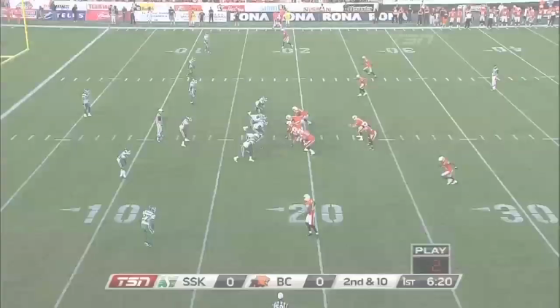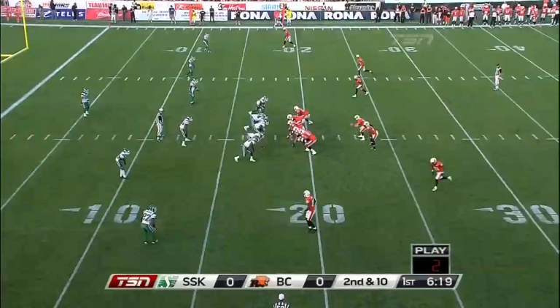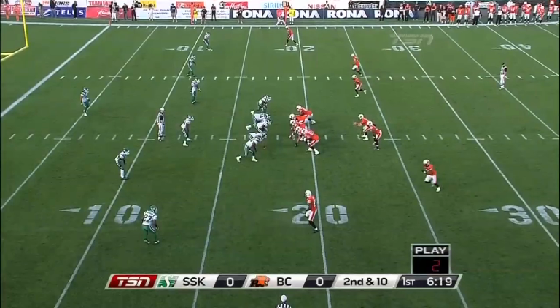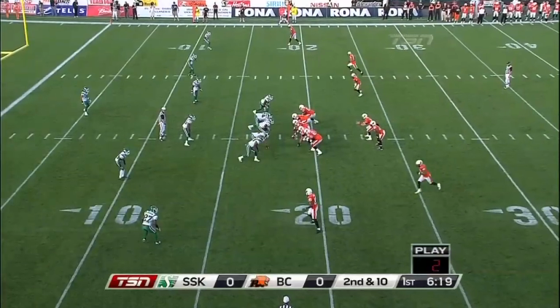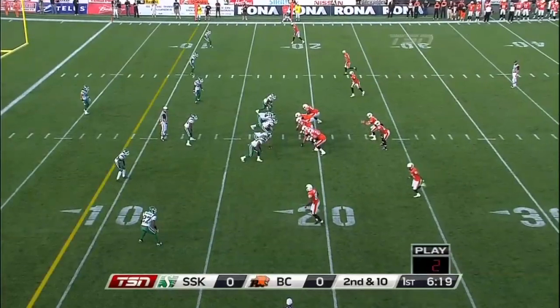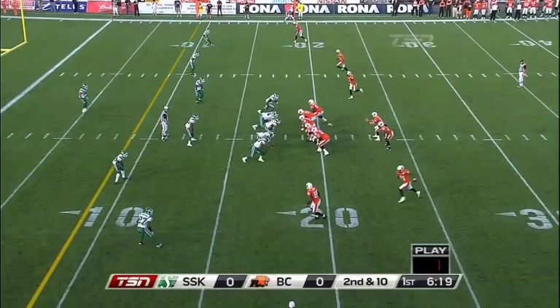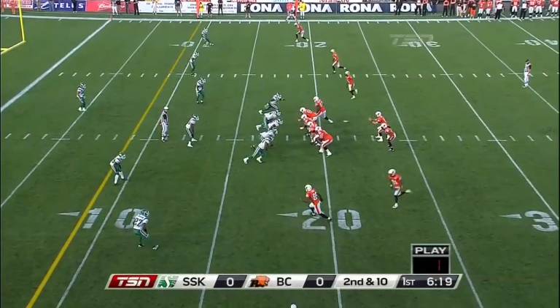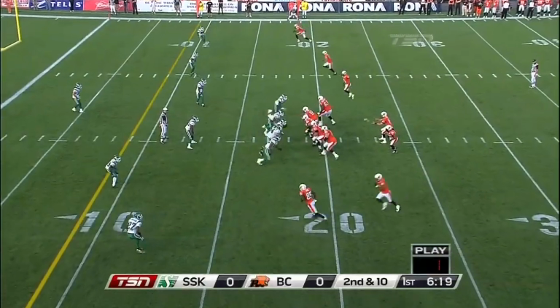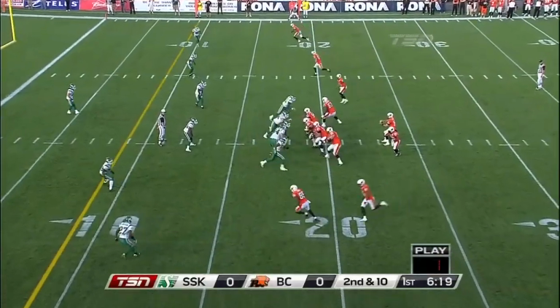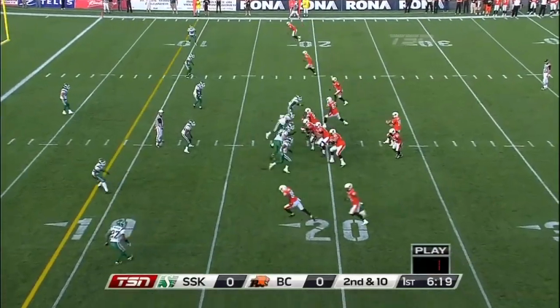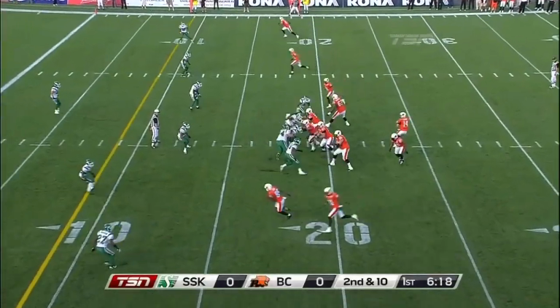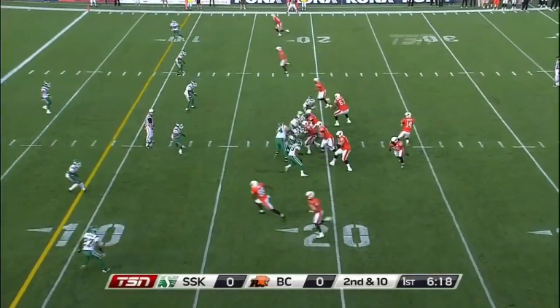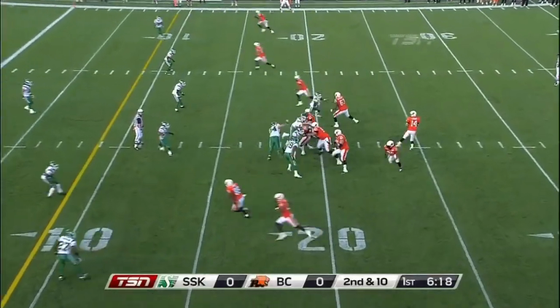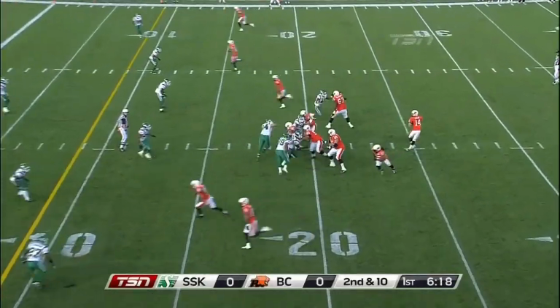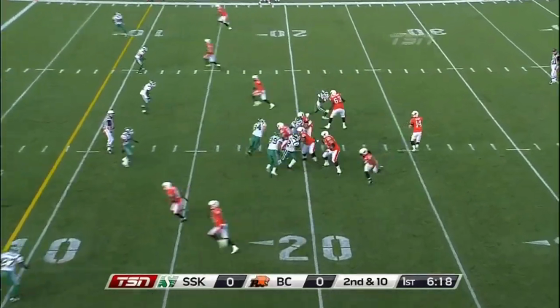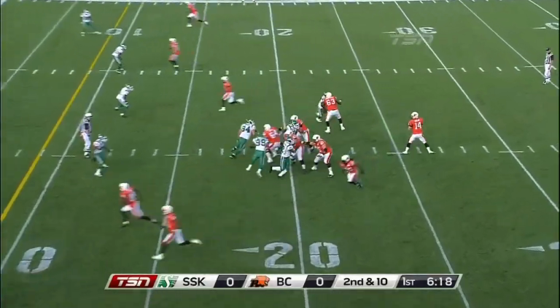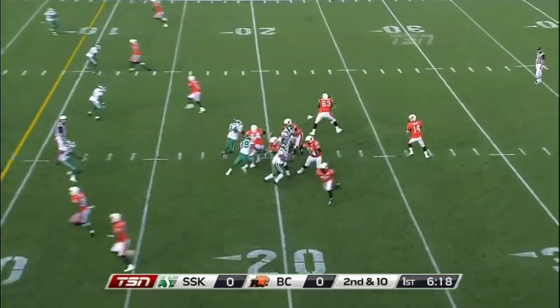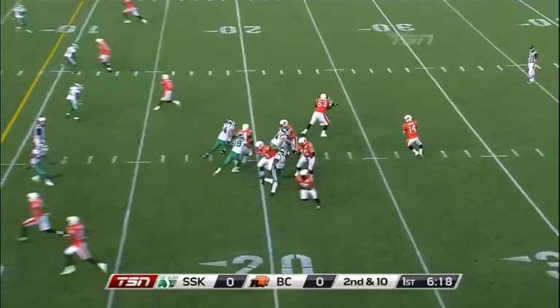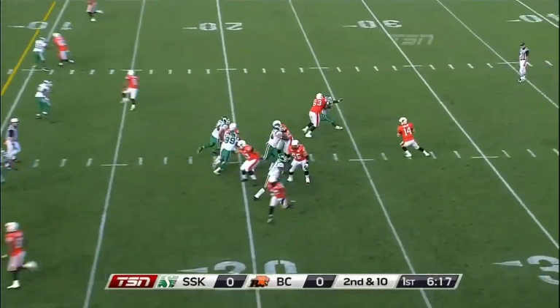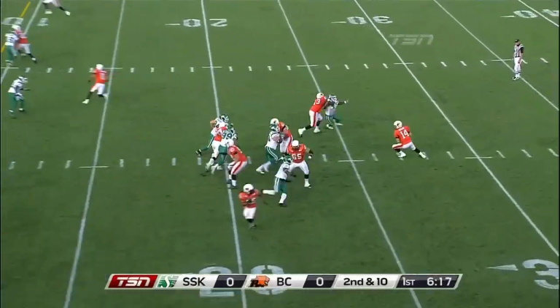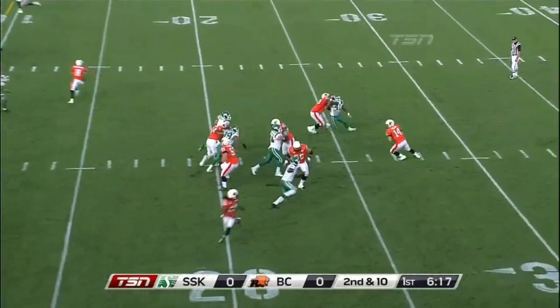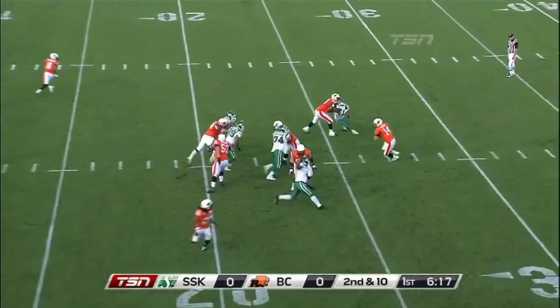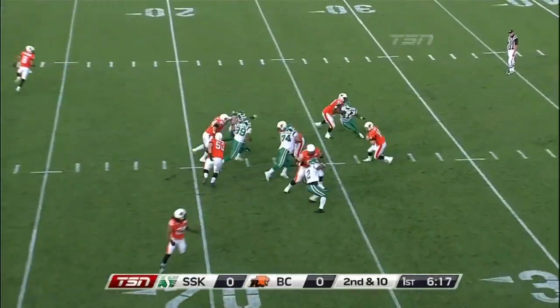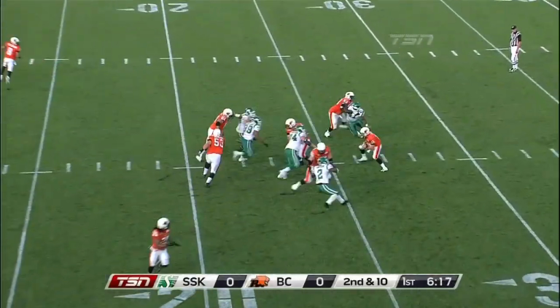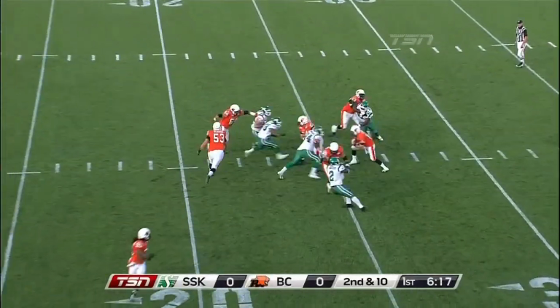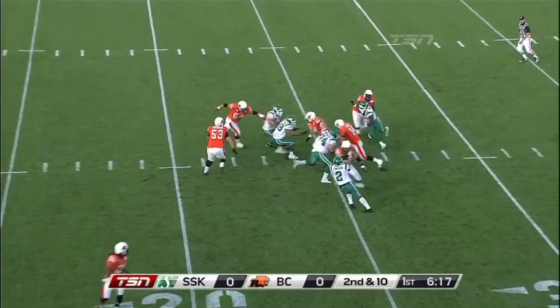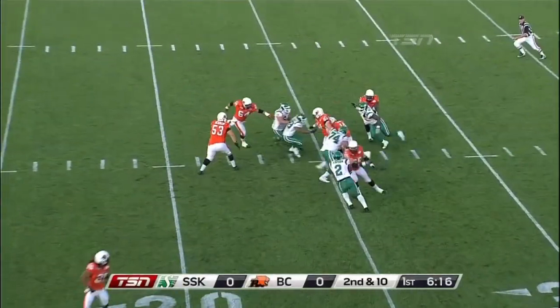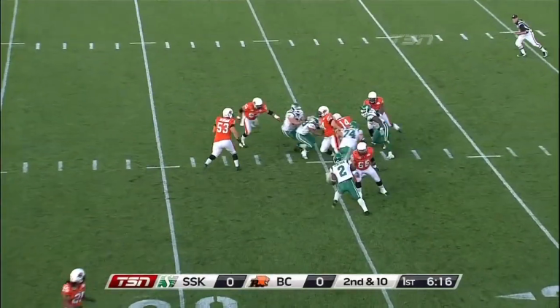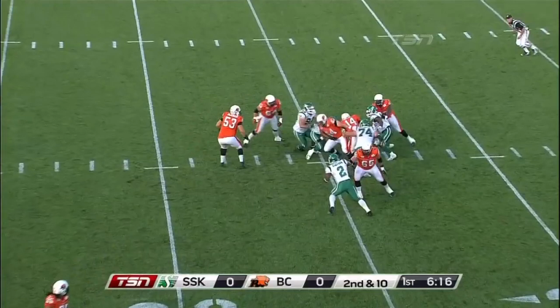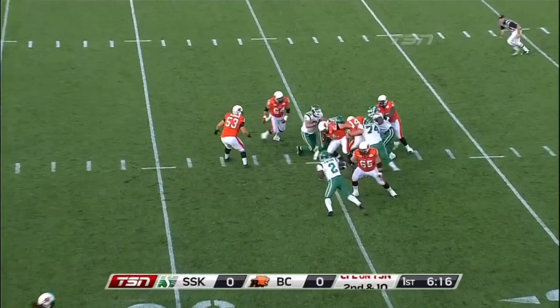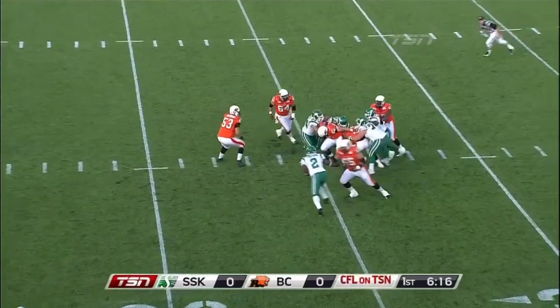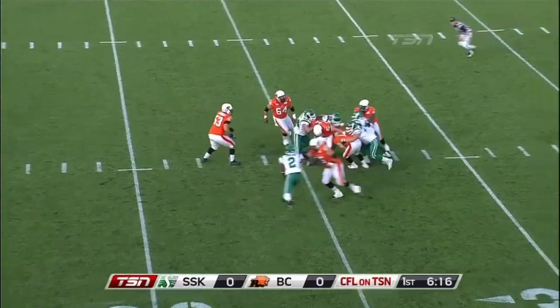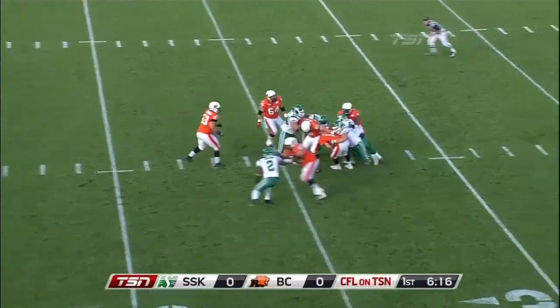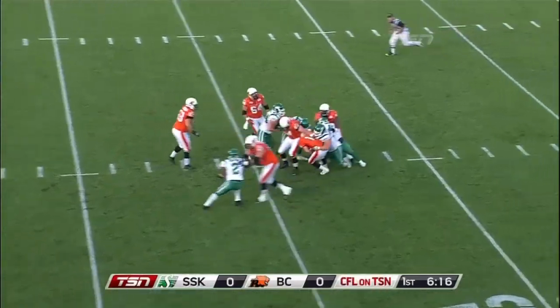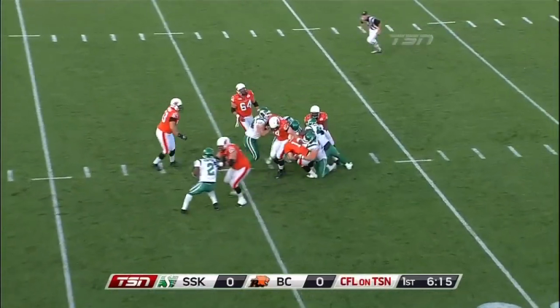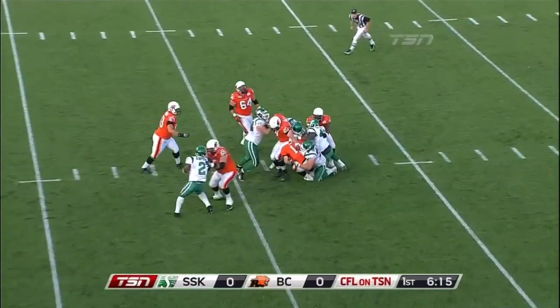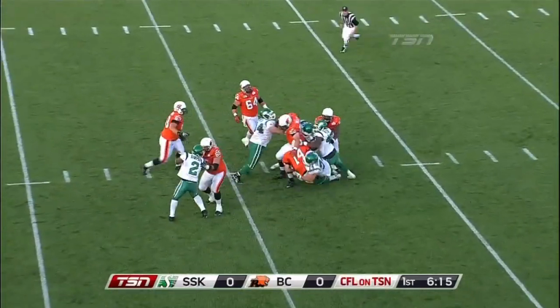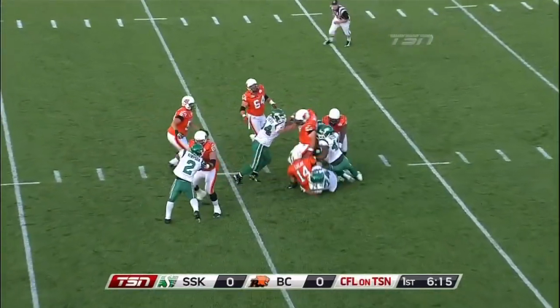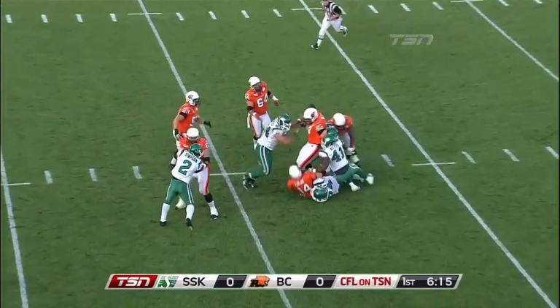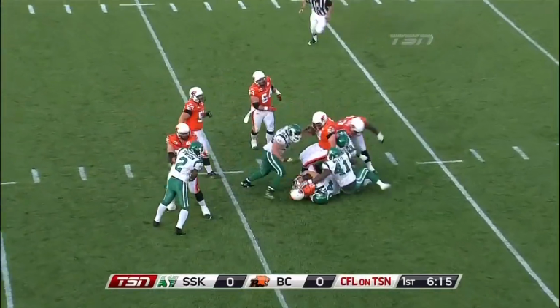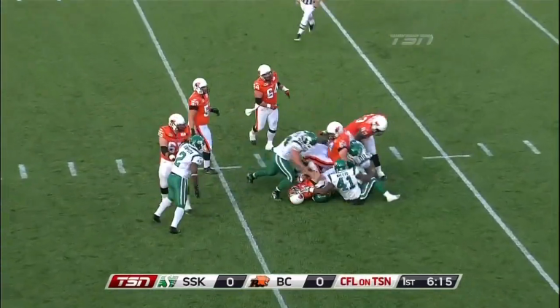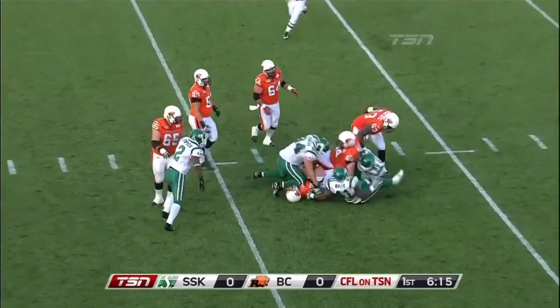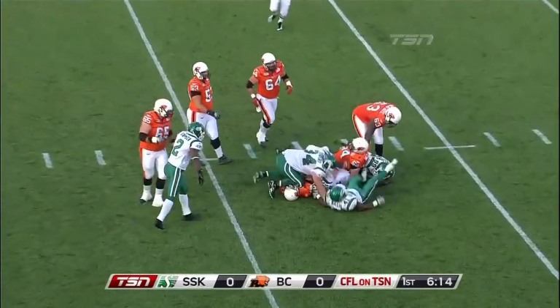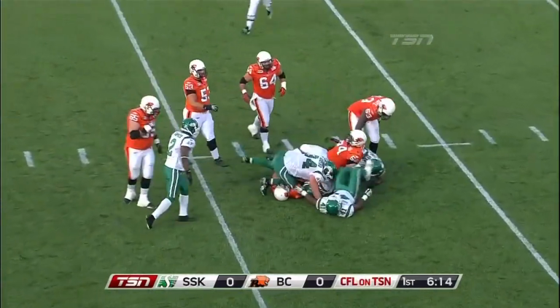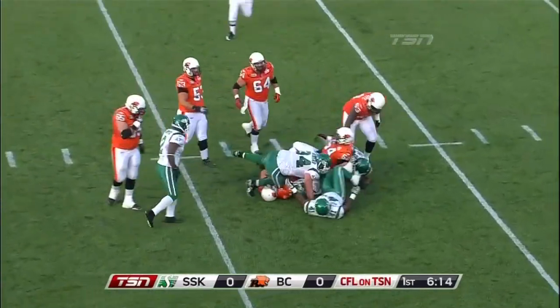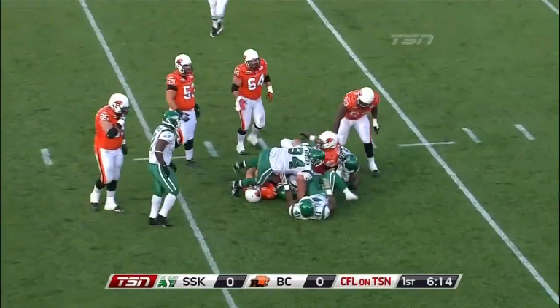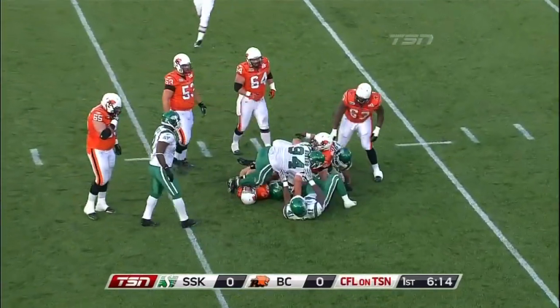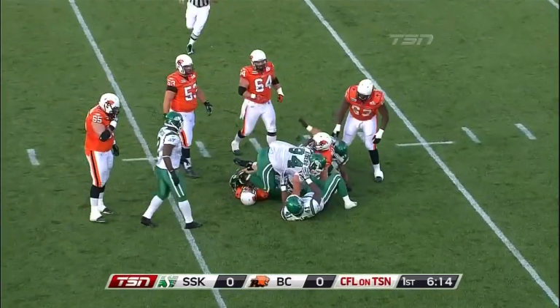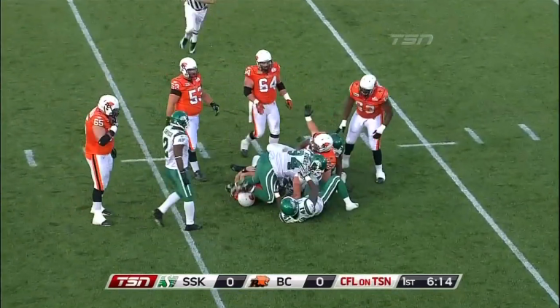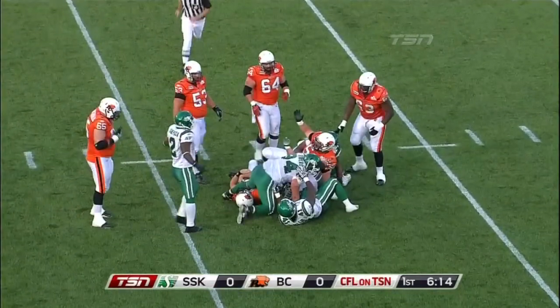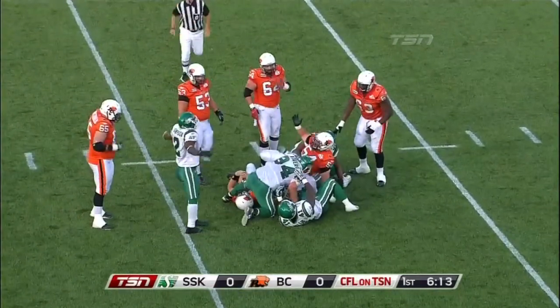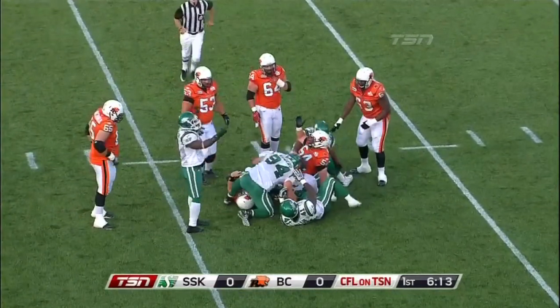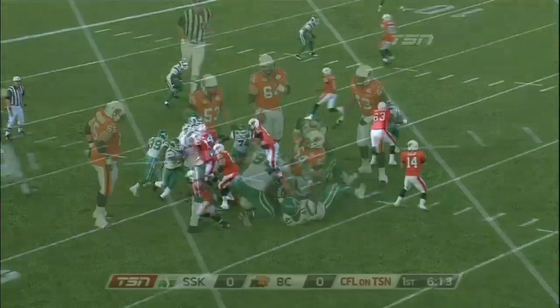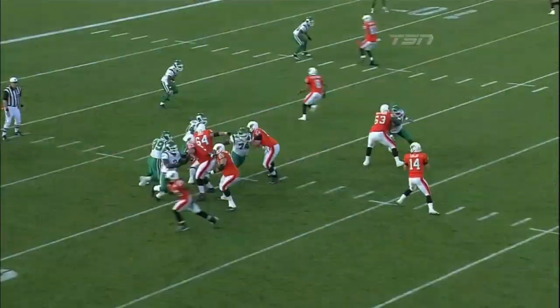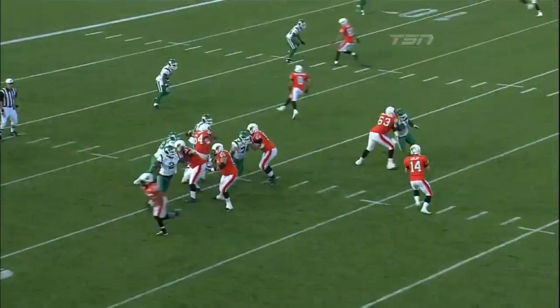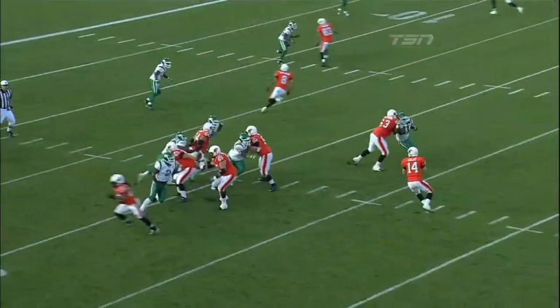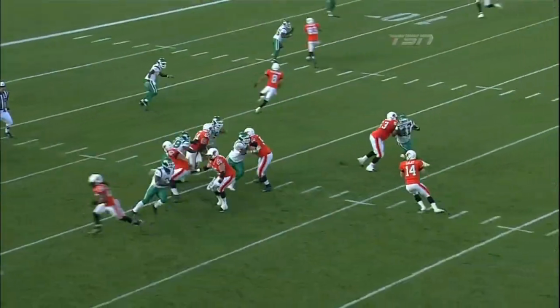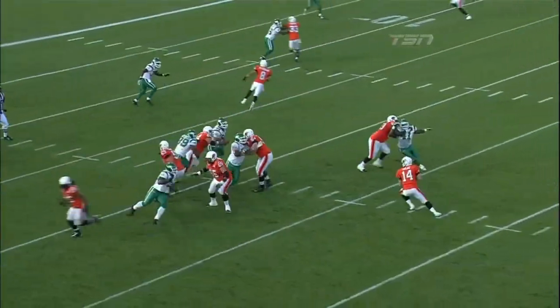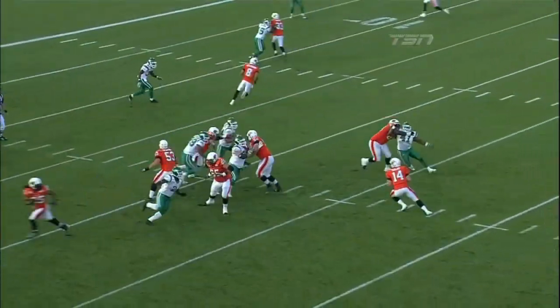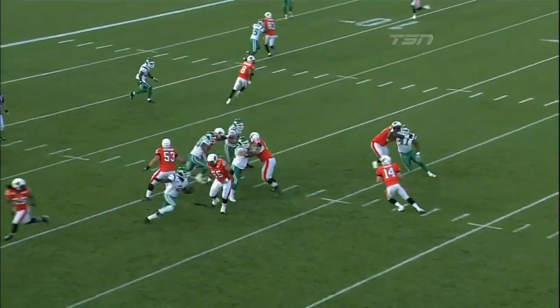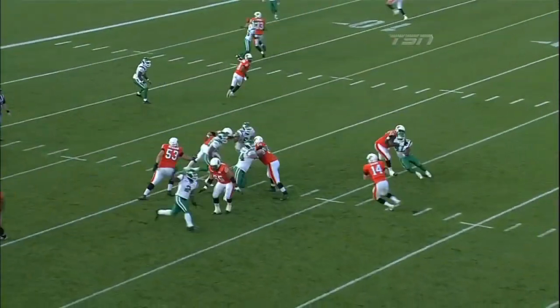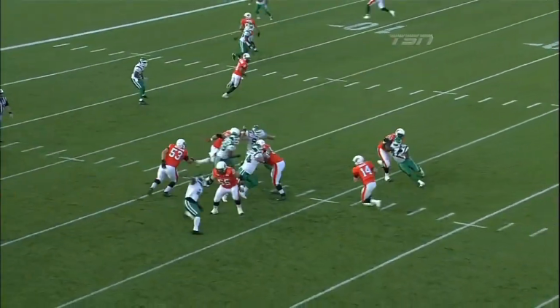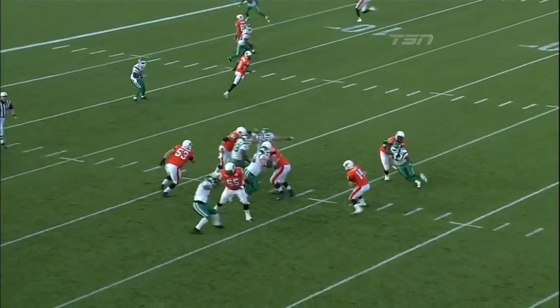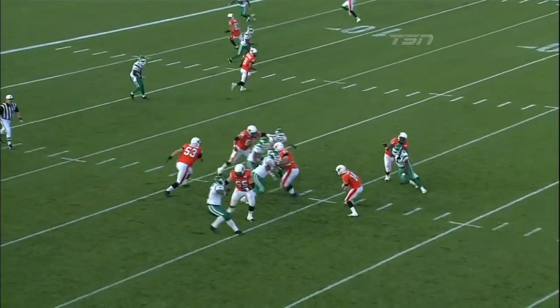That brings up second and ten. Lulek drops back, feels some pressure, and he is brought down.